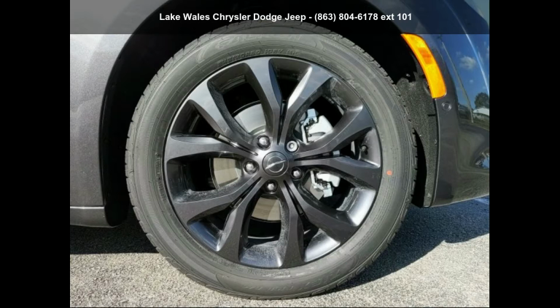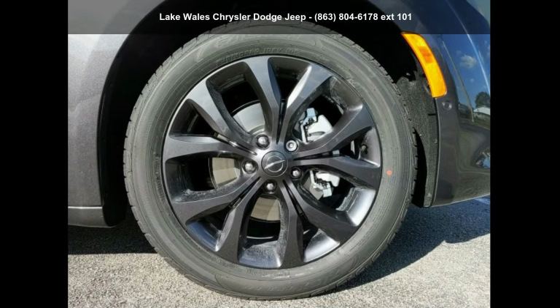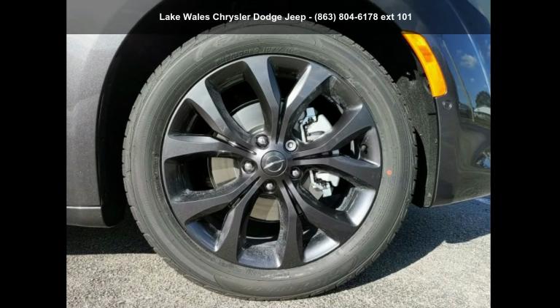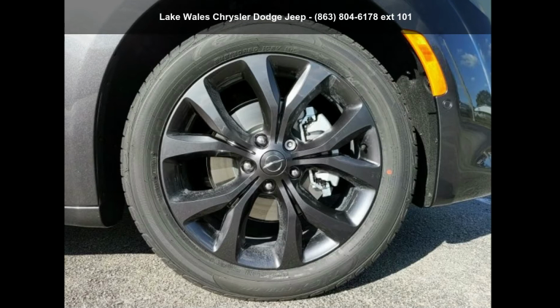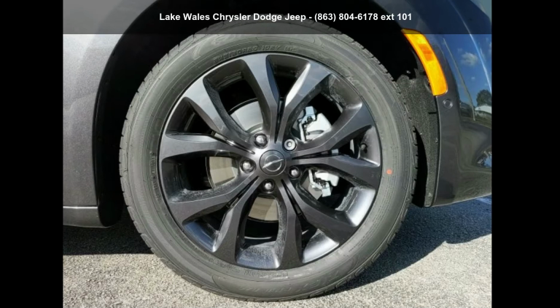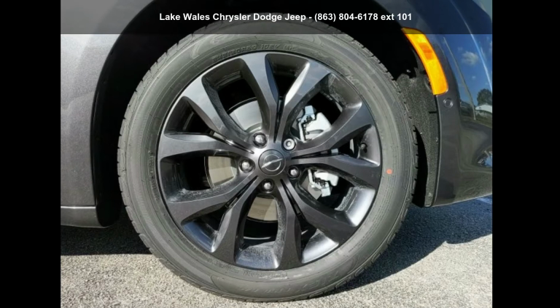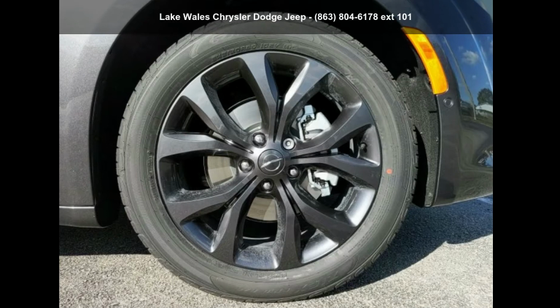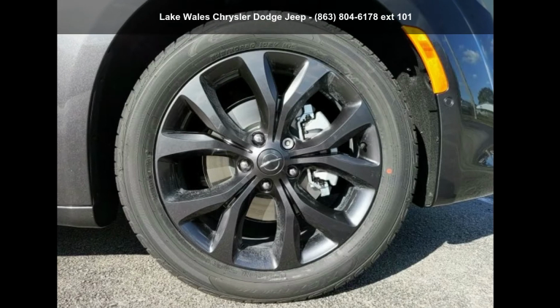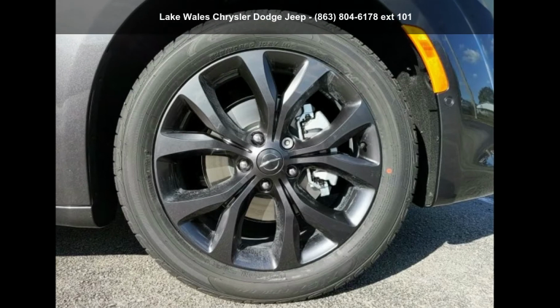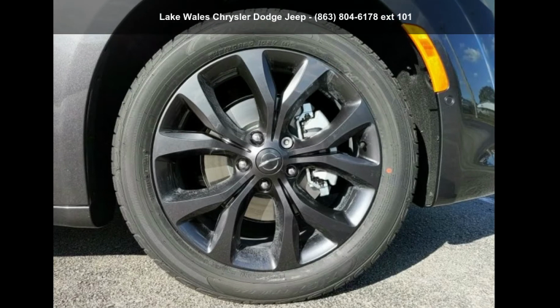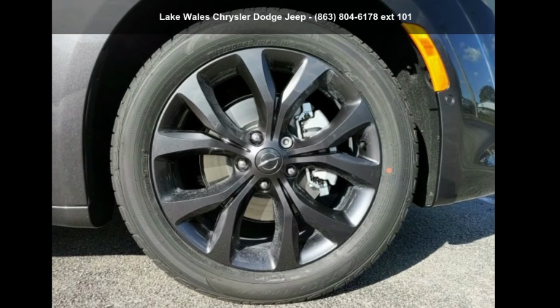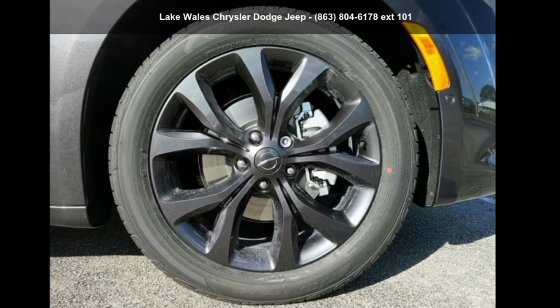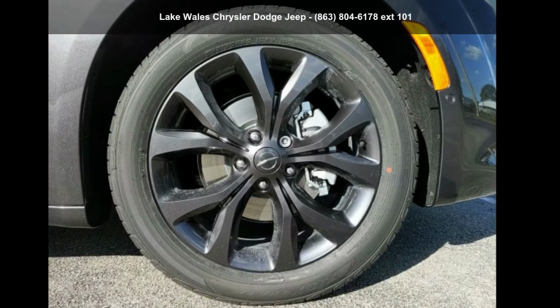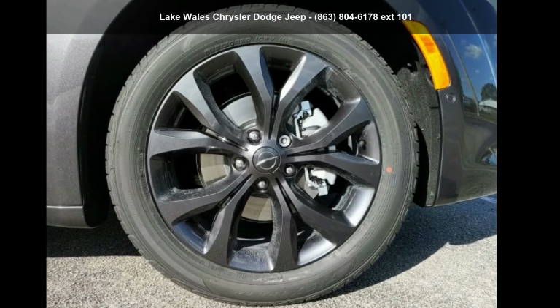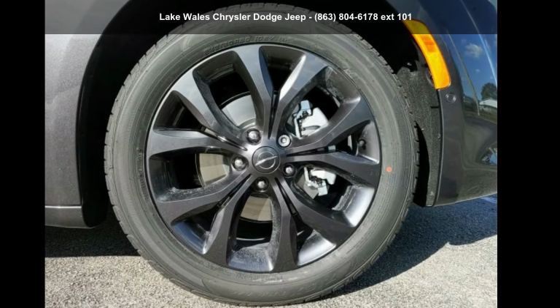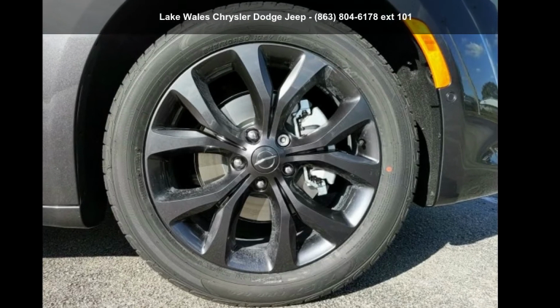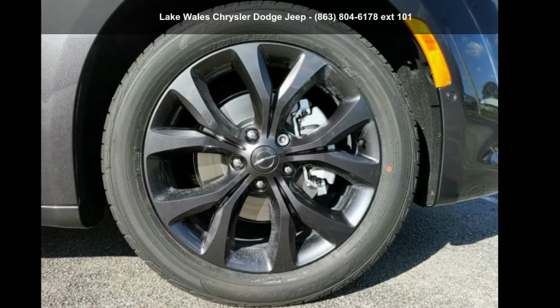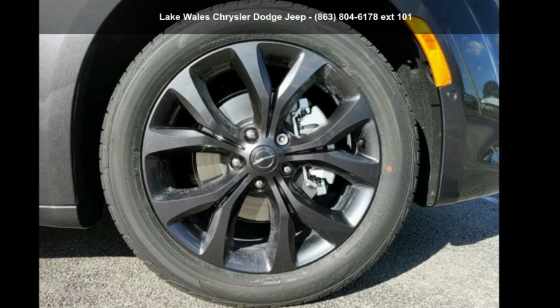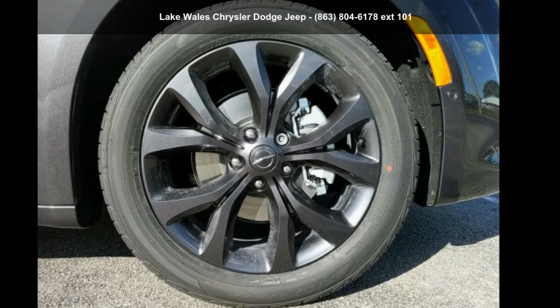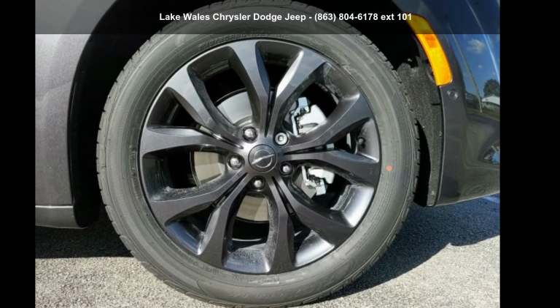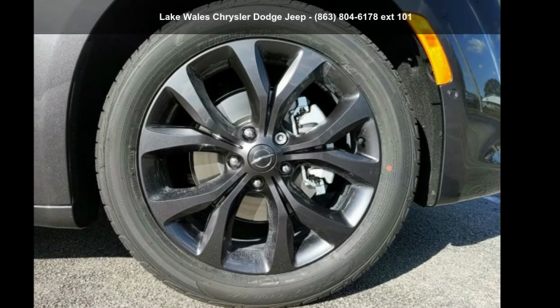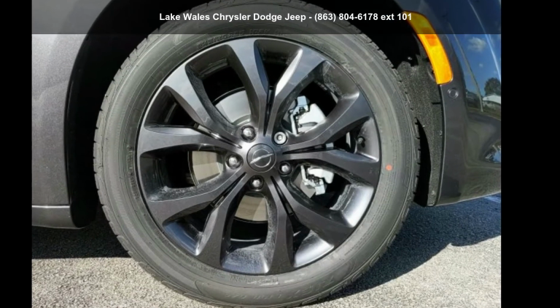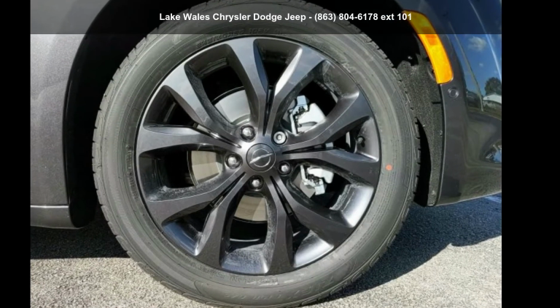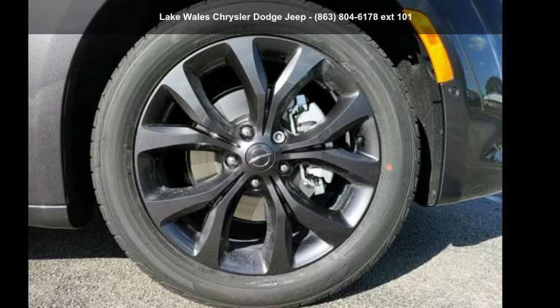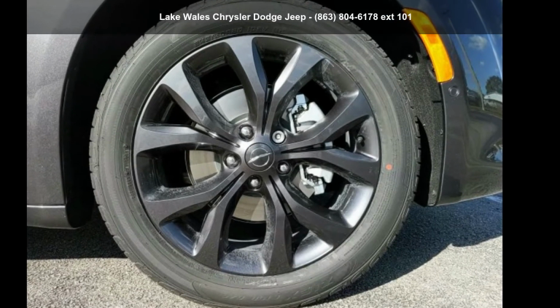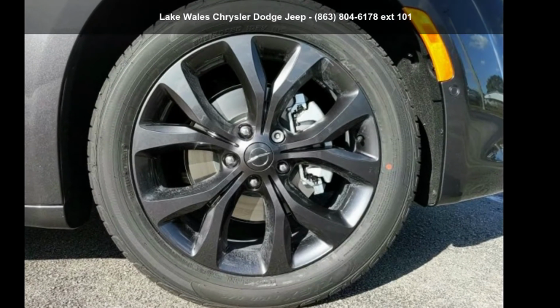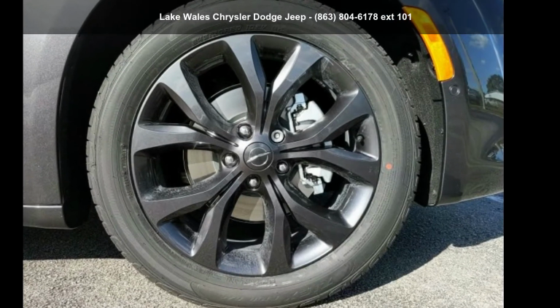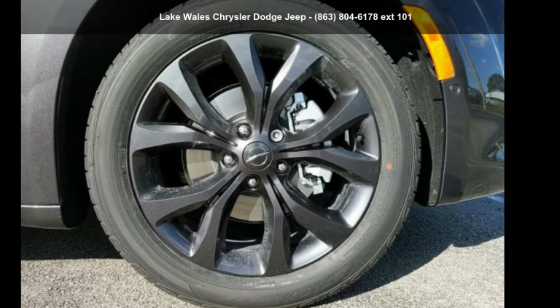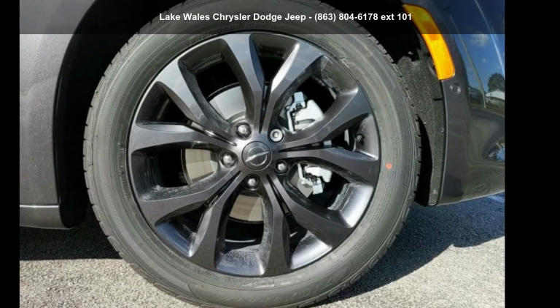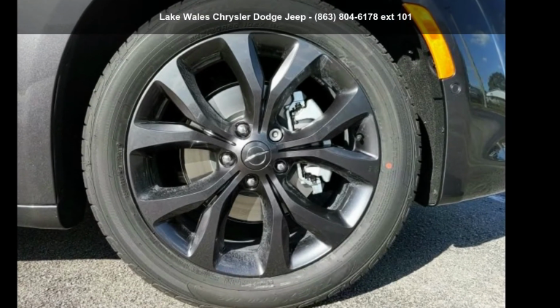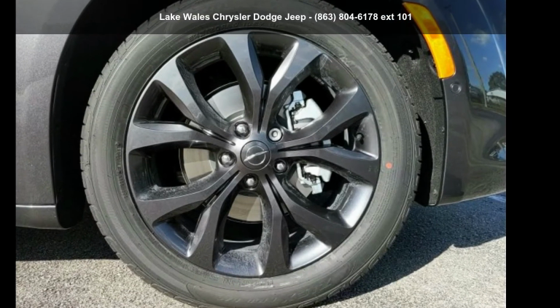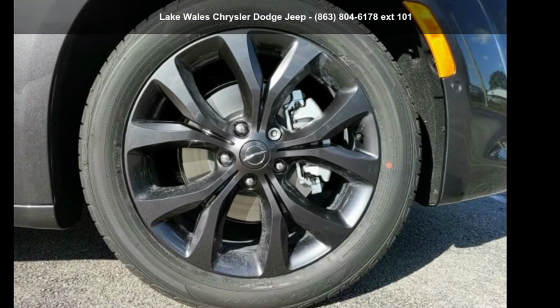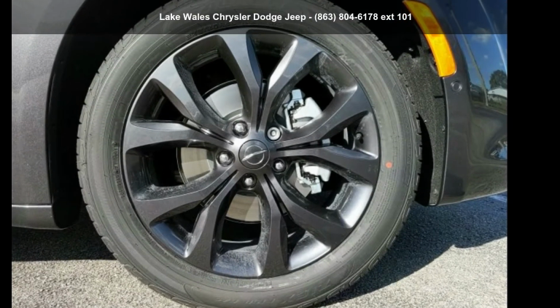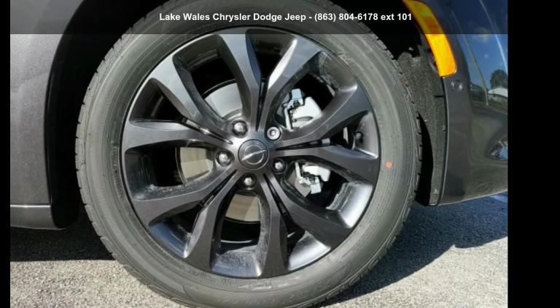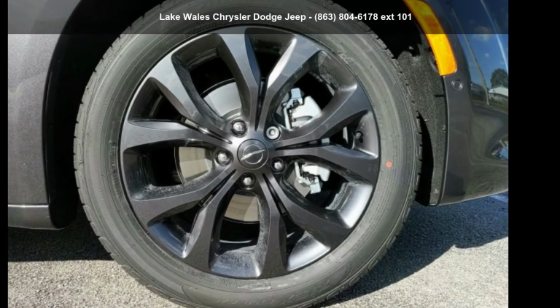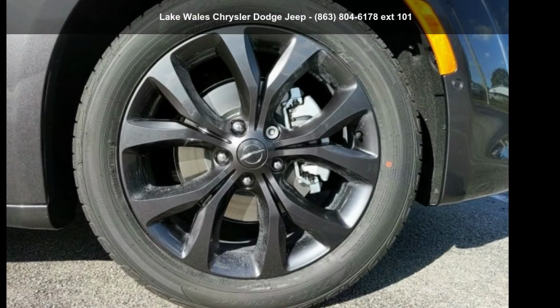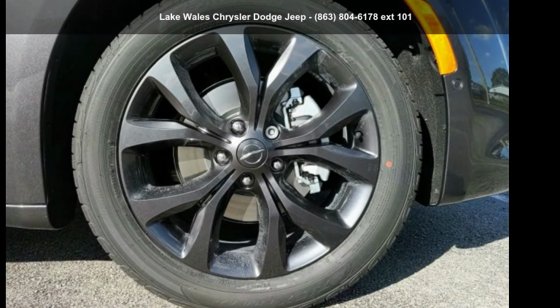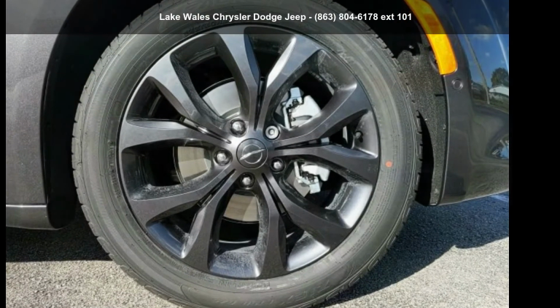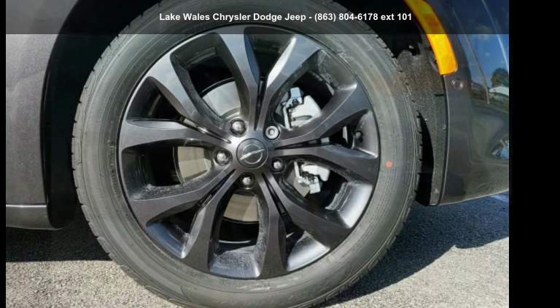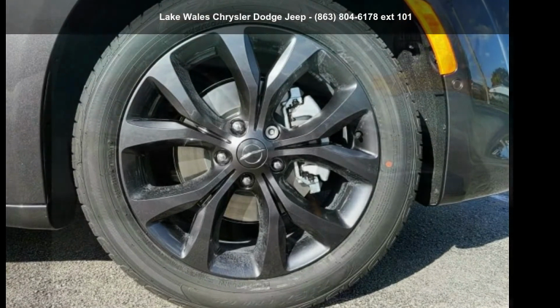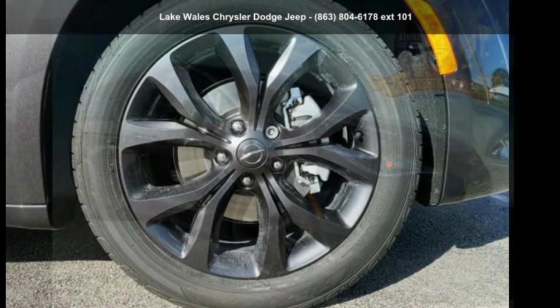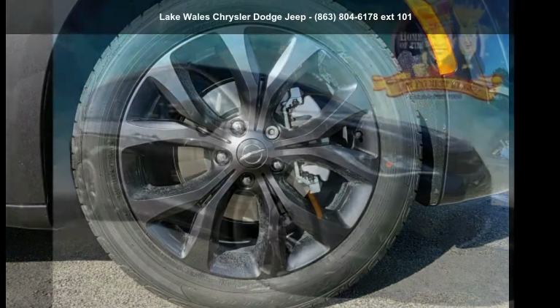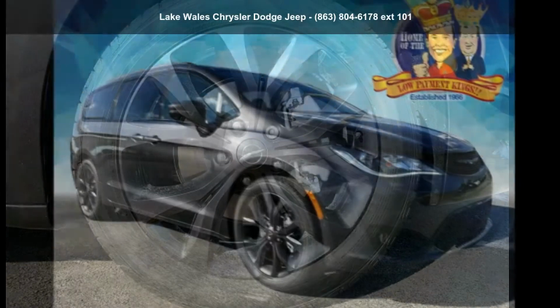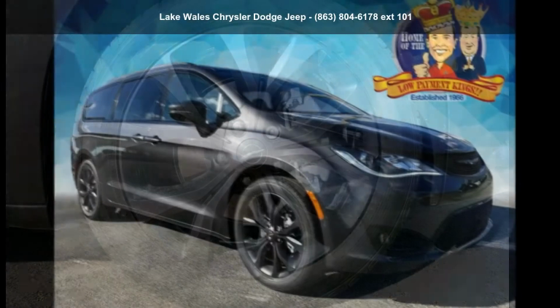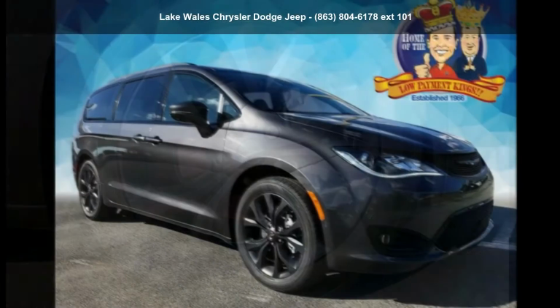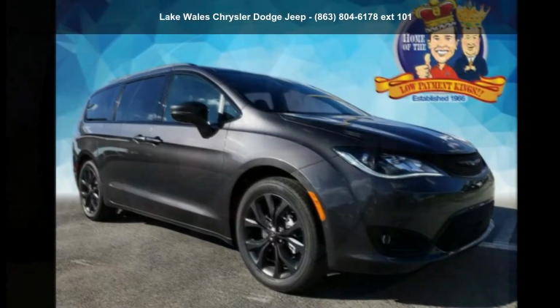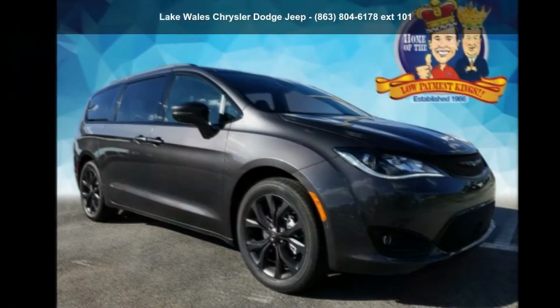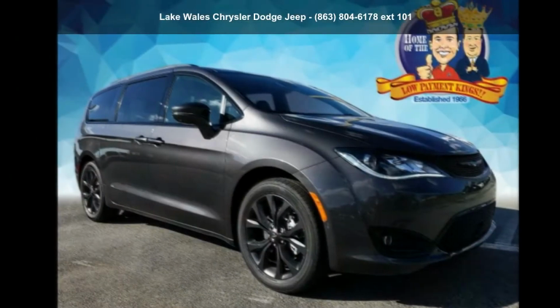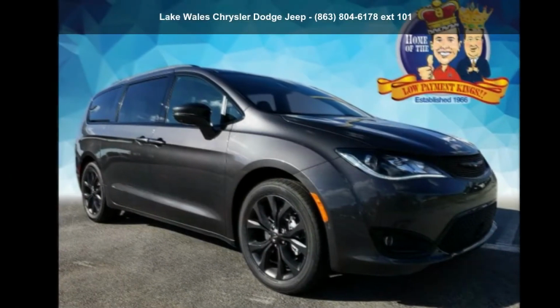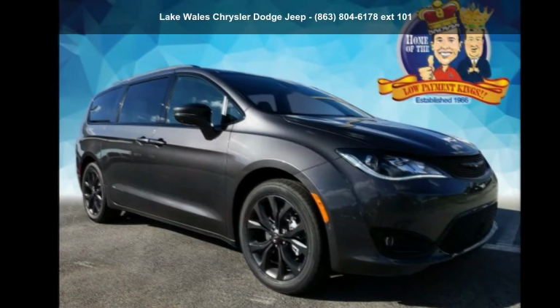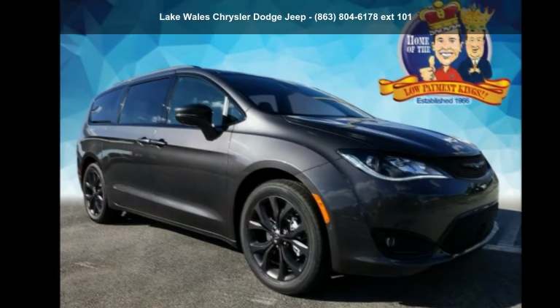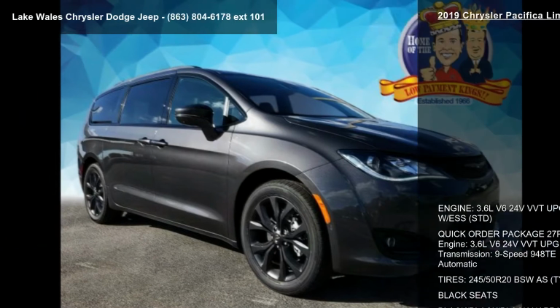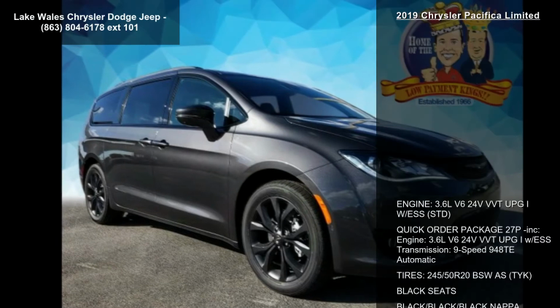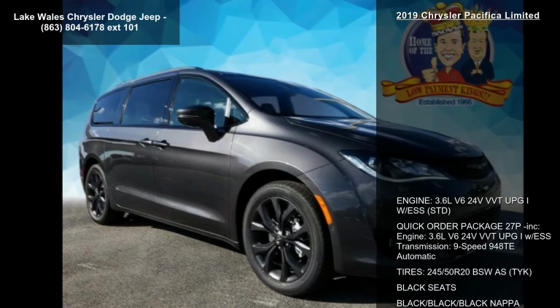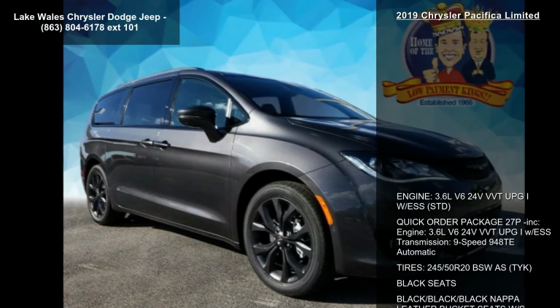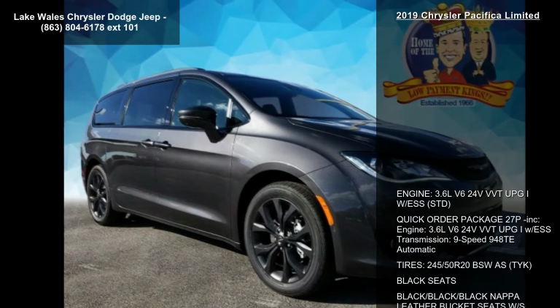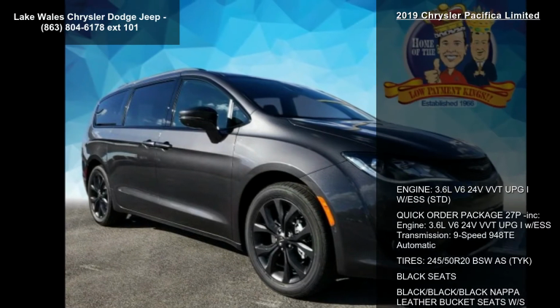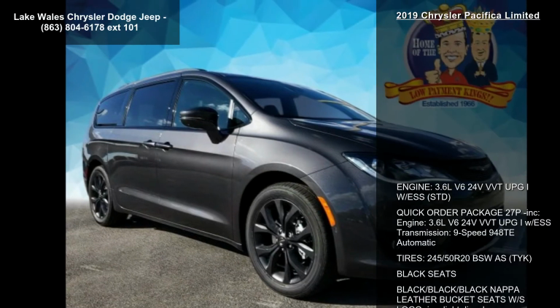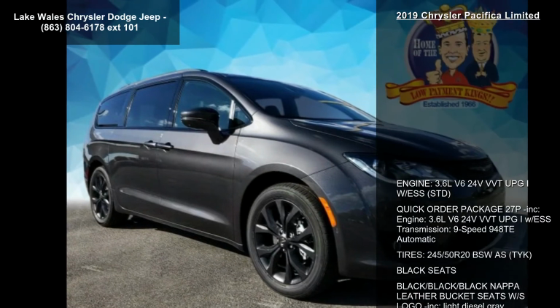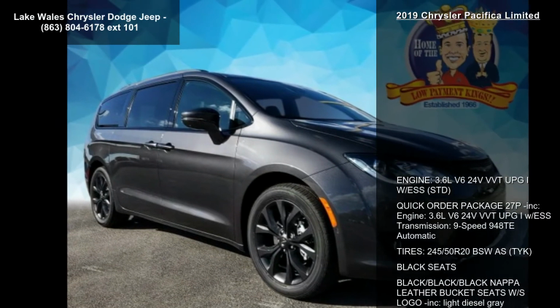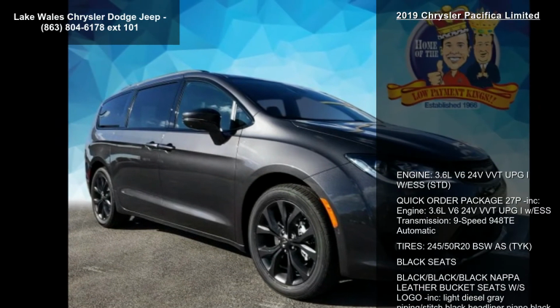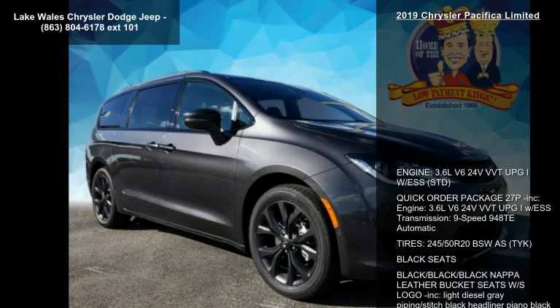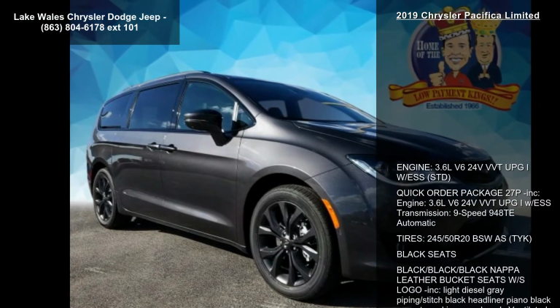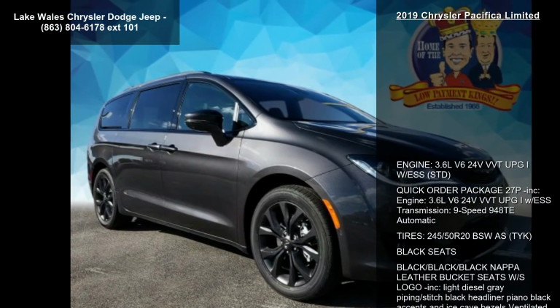Presenting the Chrysler 2019 Pacifica Limited. This may be the set of wheels you've been looking for.